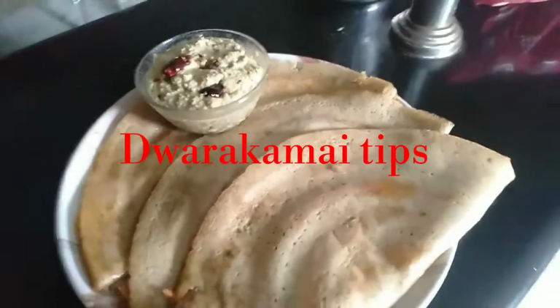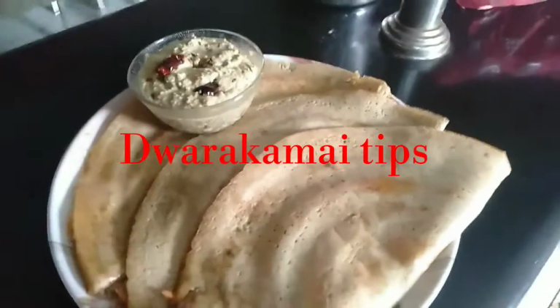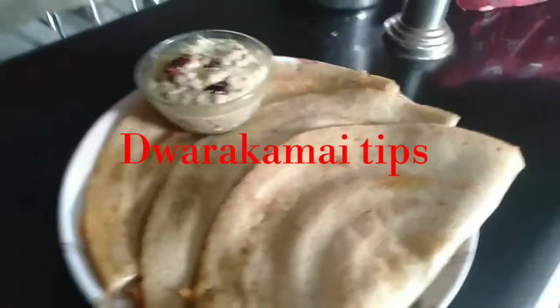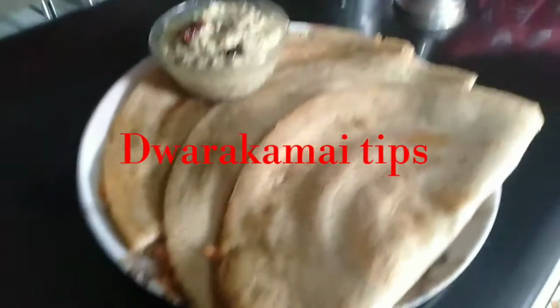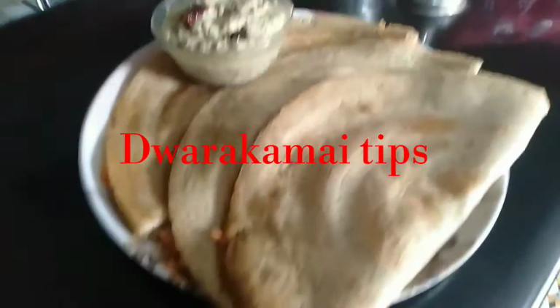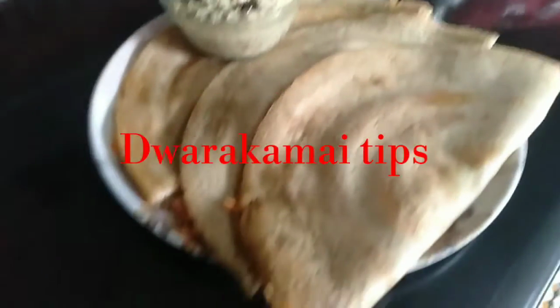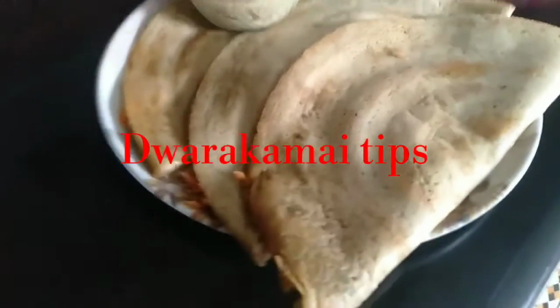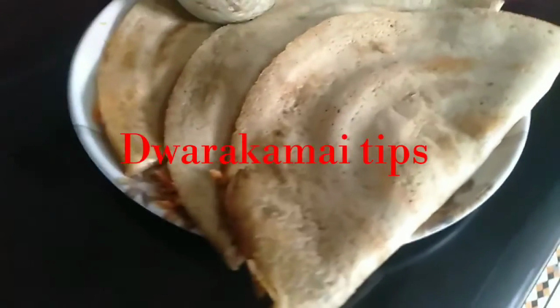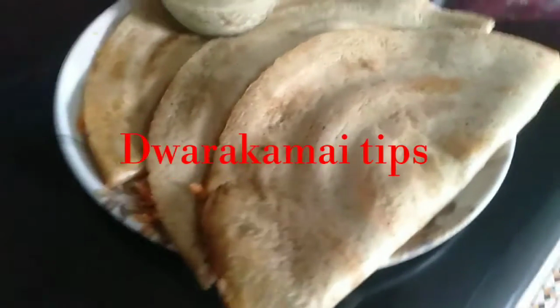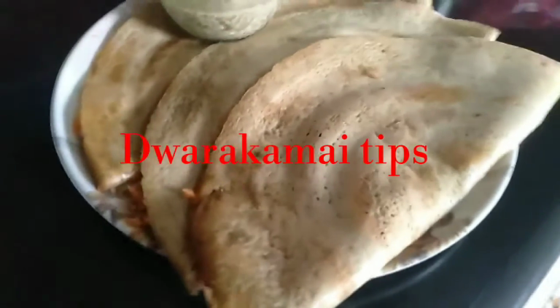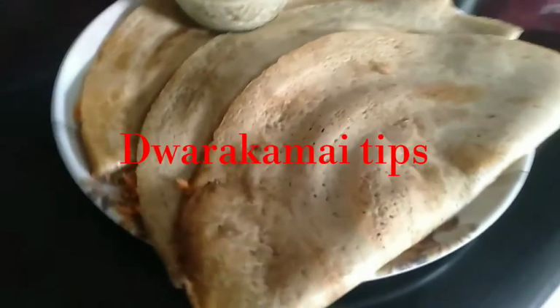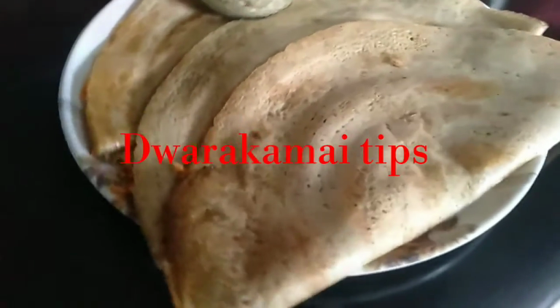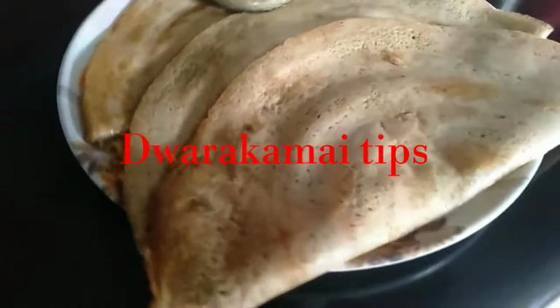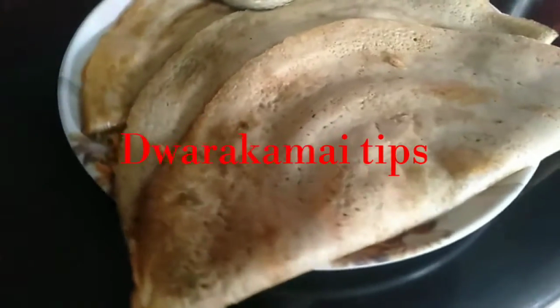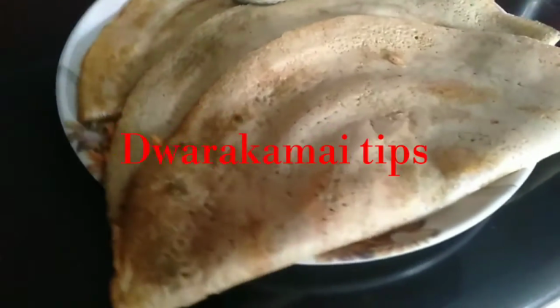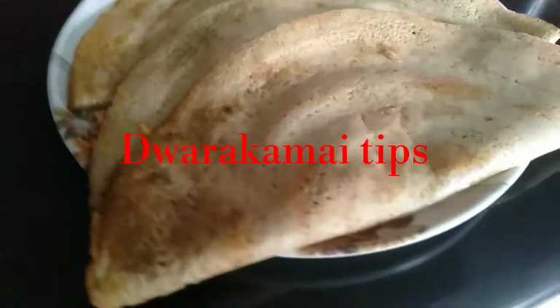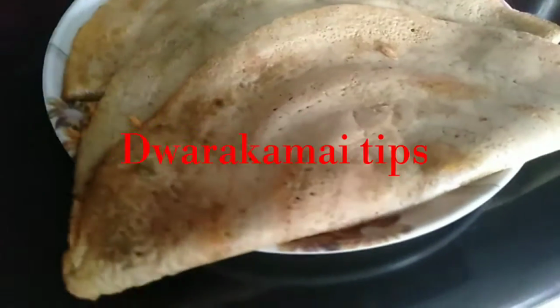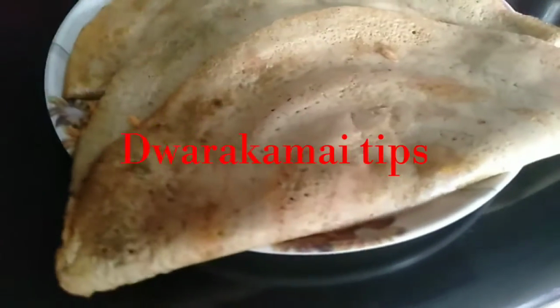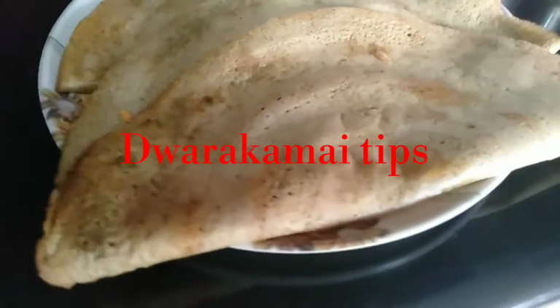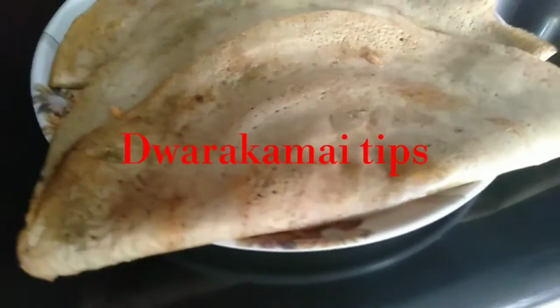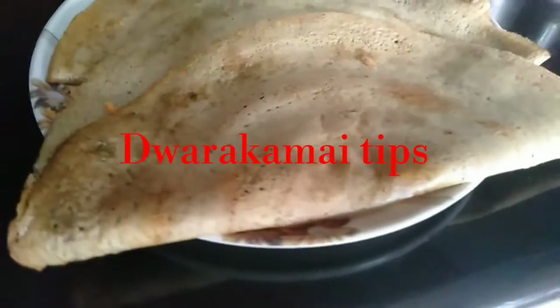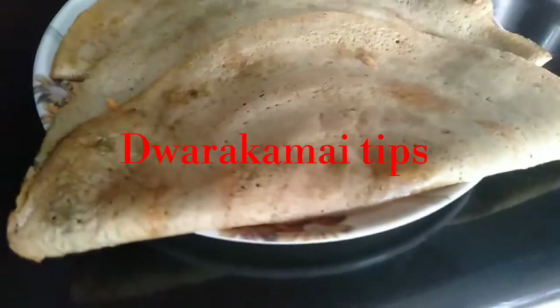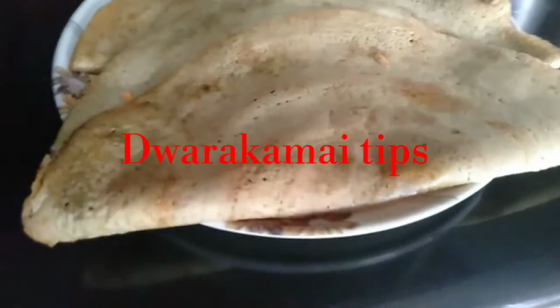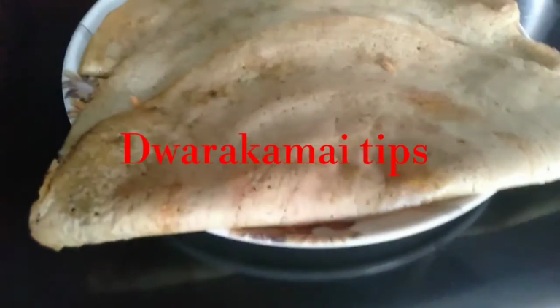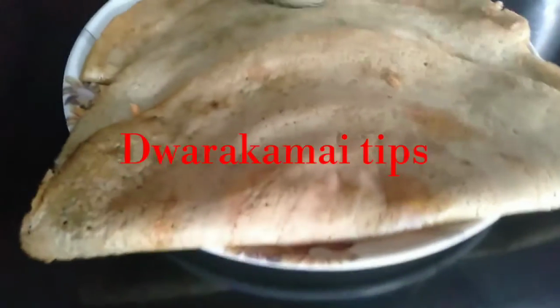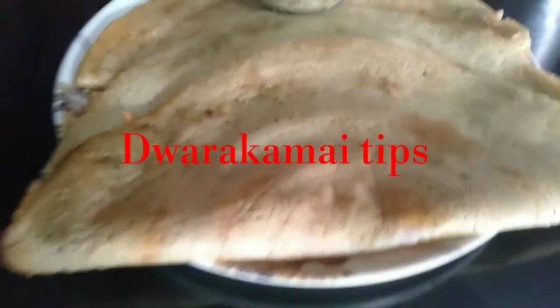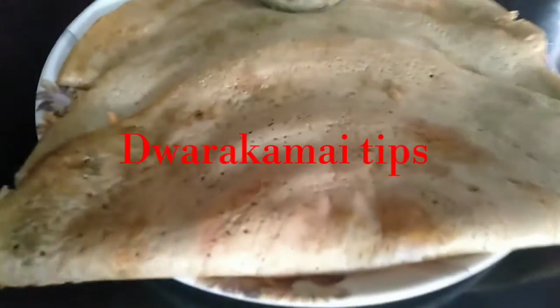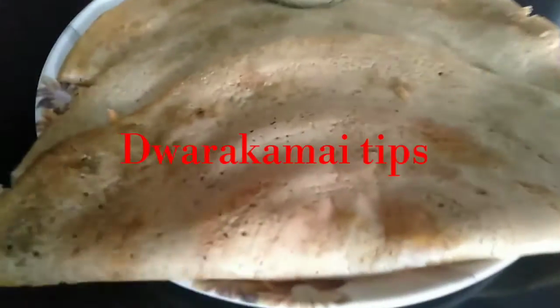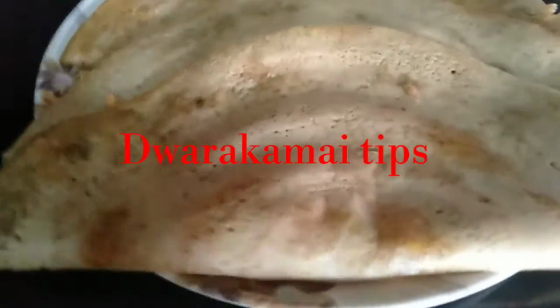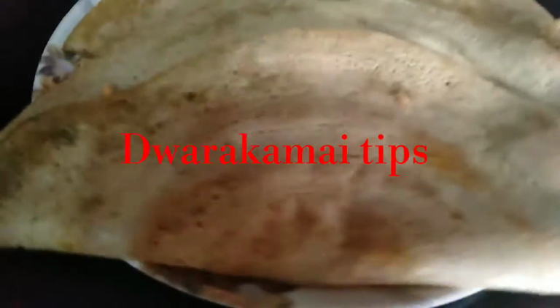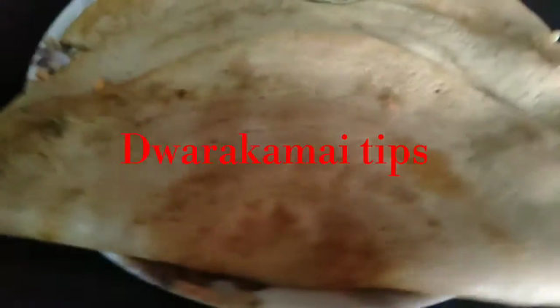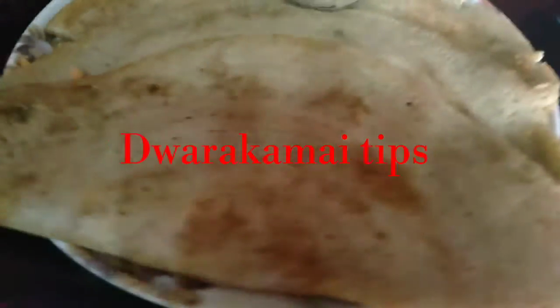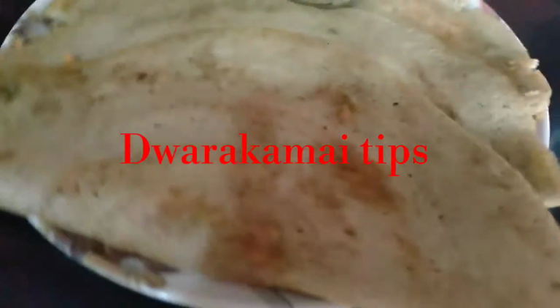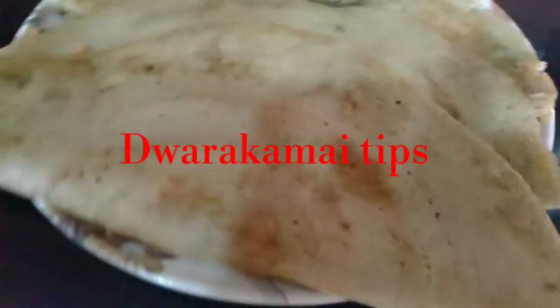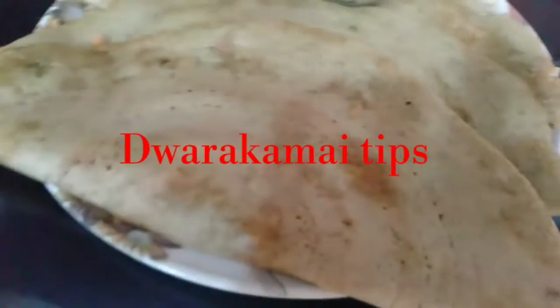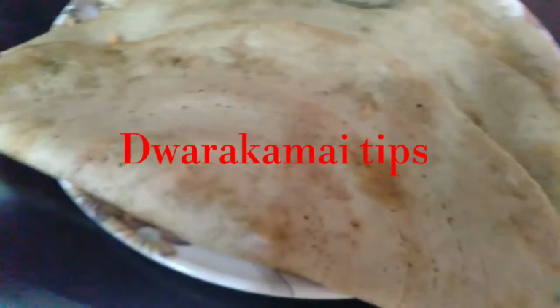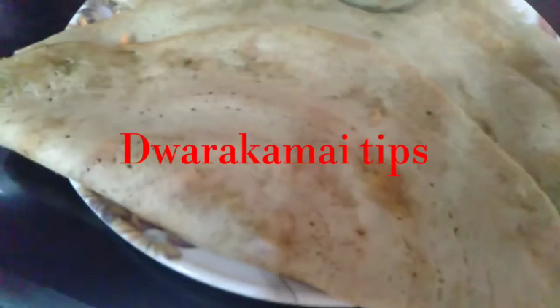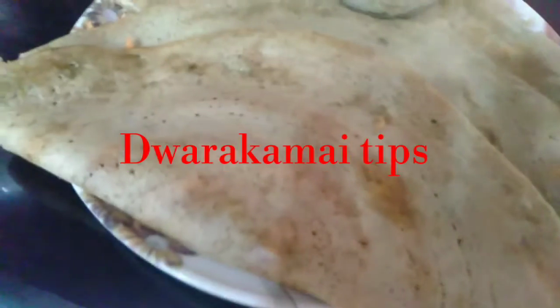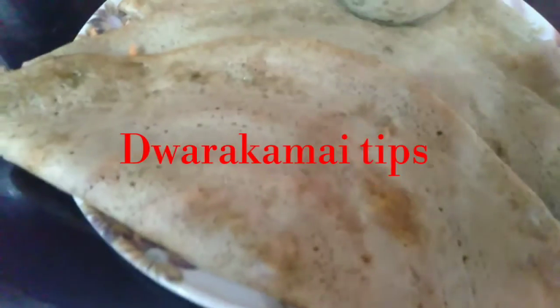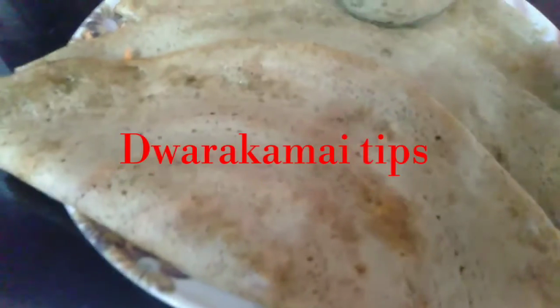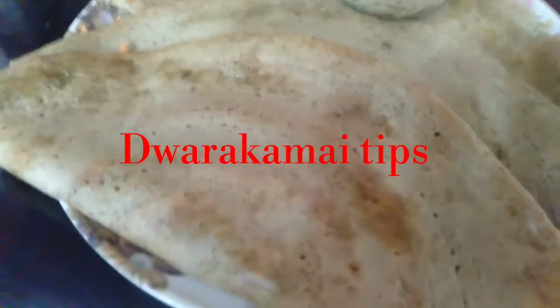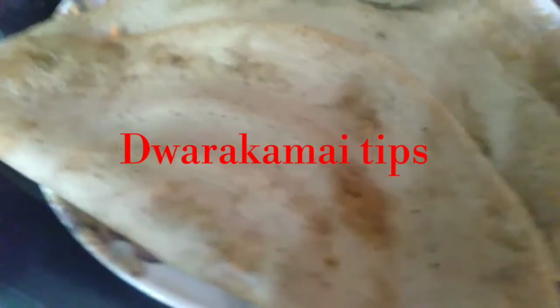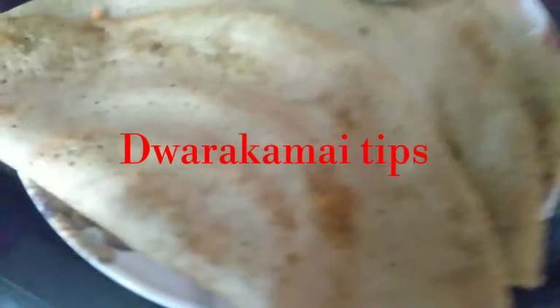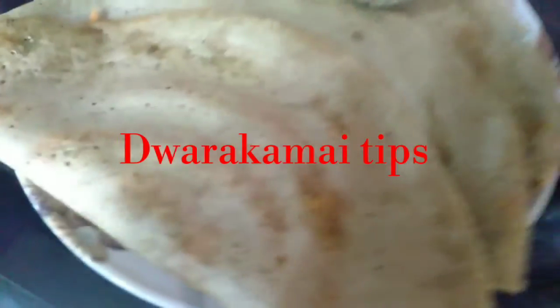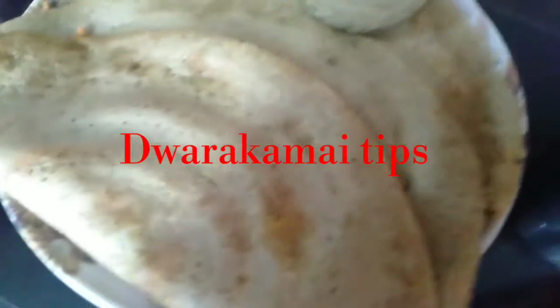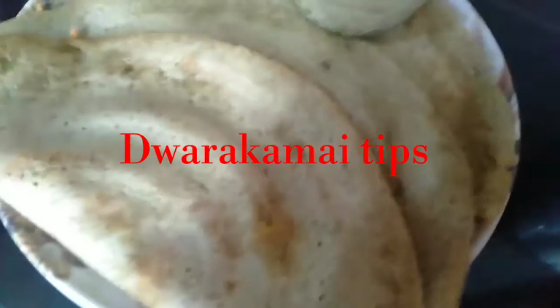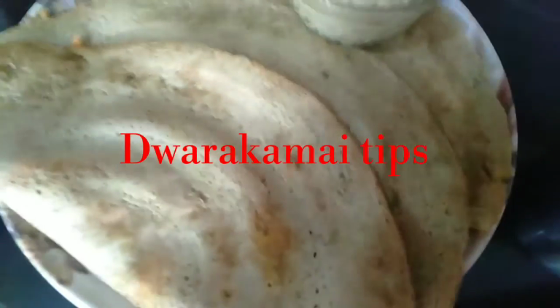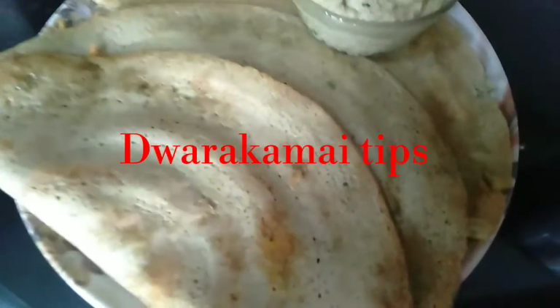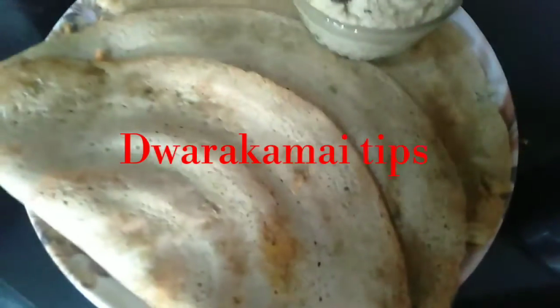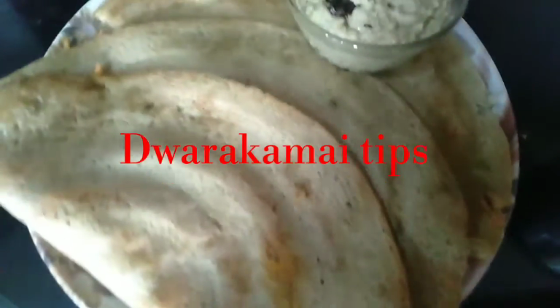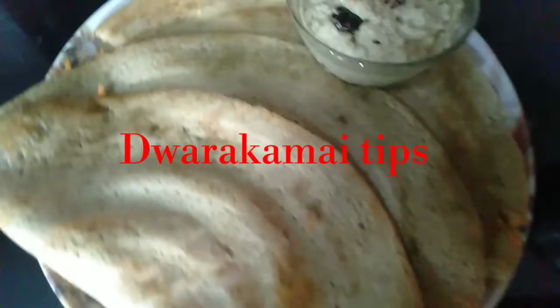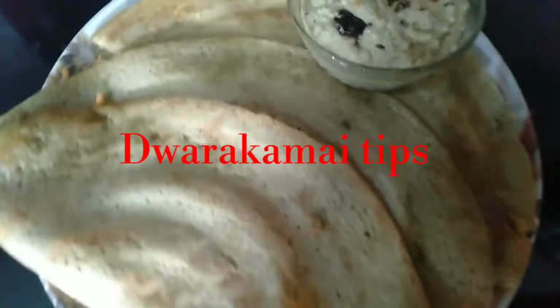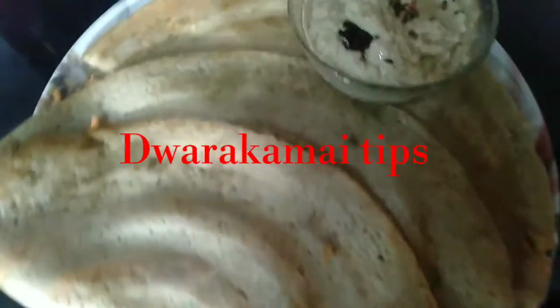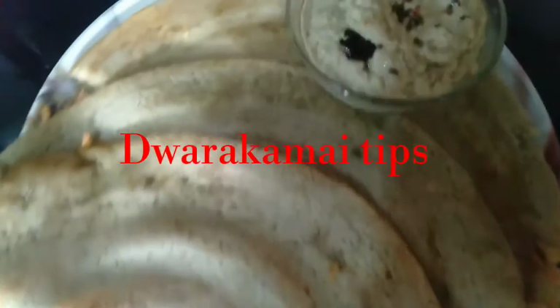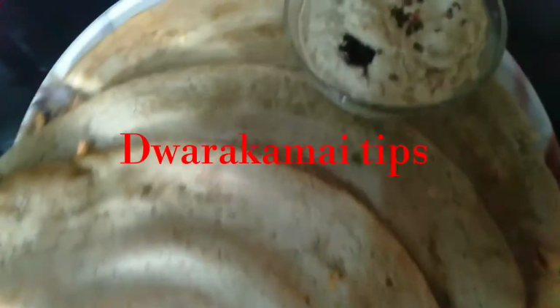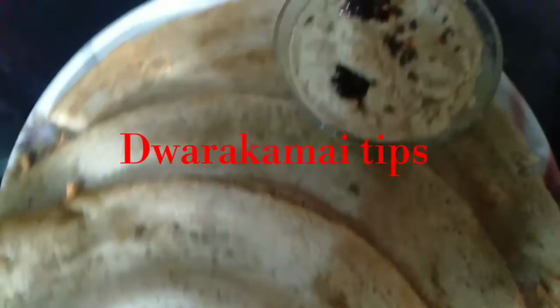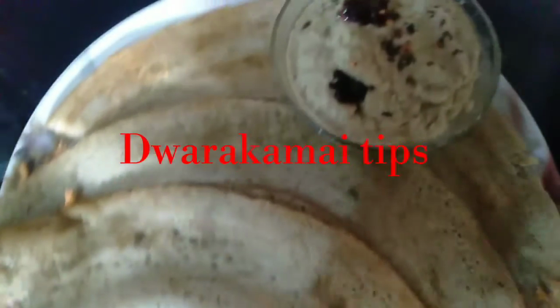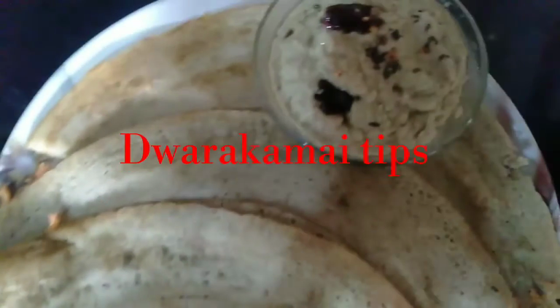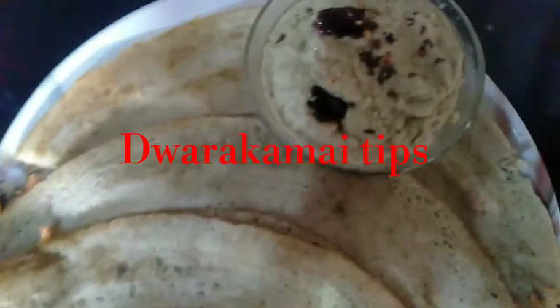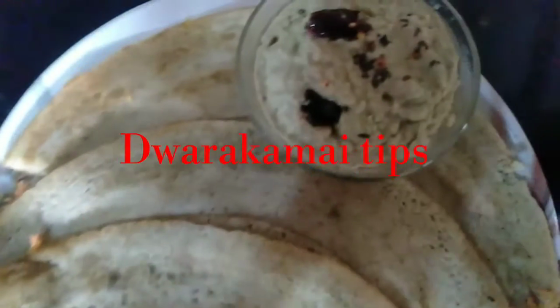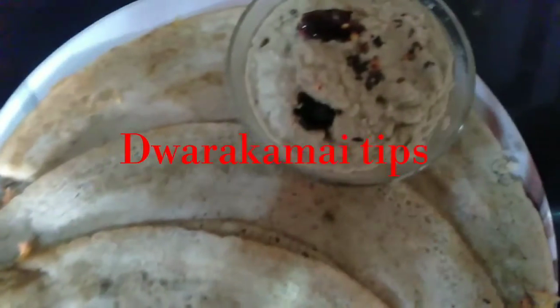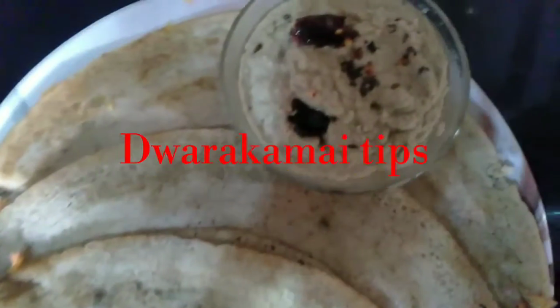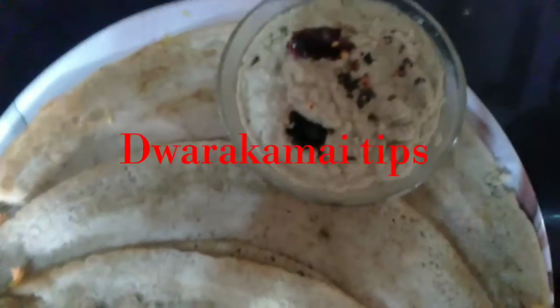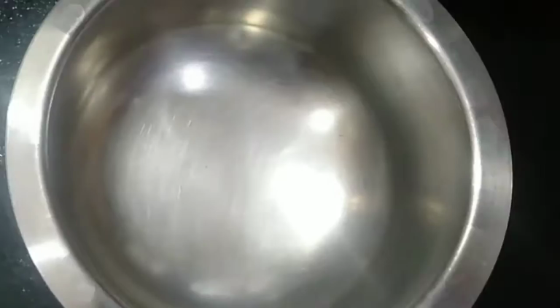Hi friends! Welcome back to my channel, Dwarakamai Tips. This is the last video of Pesarattu series 2. We will see Pesarattu recipe step by step.